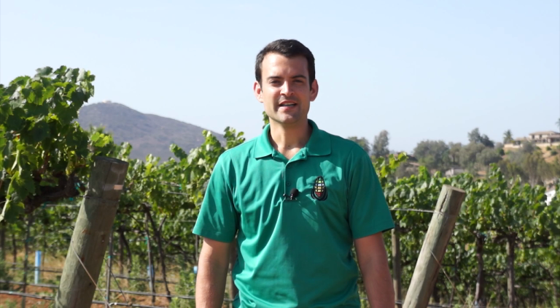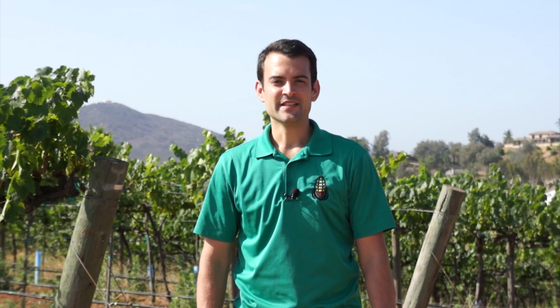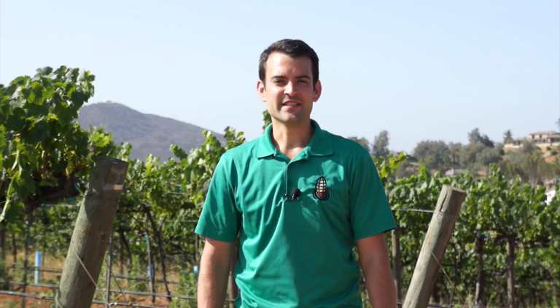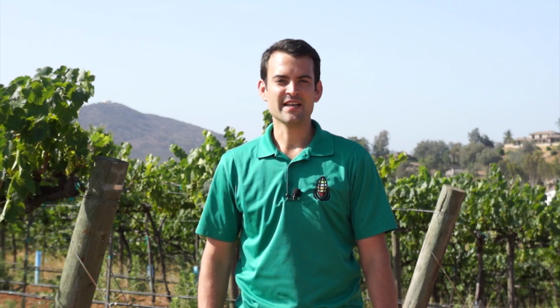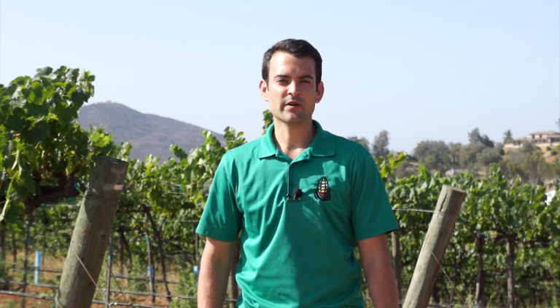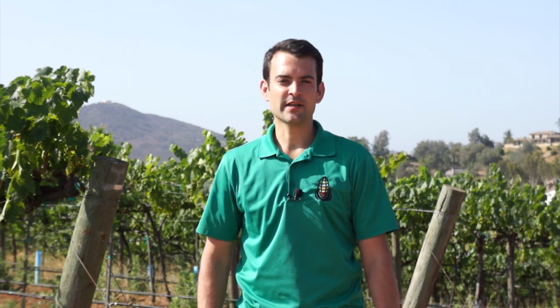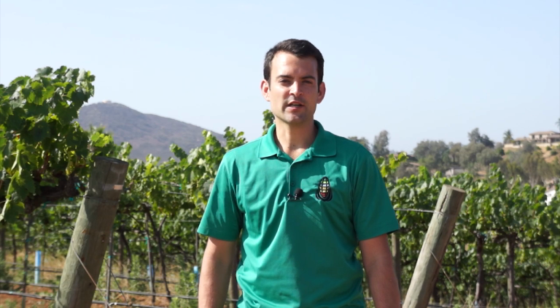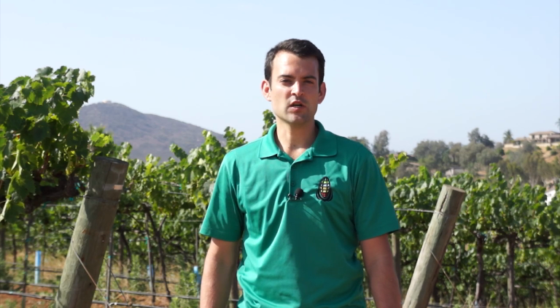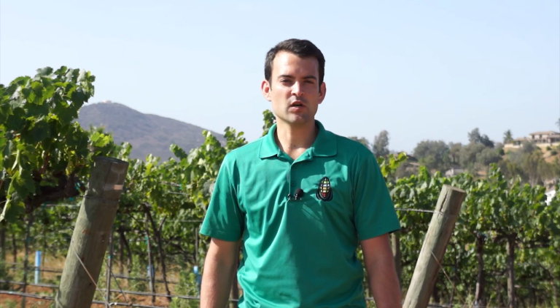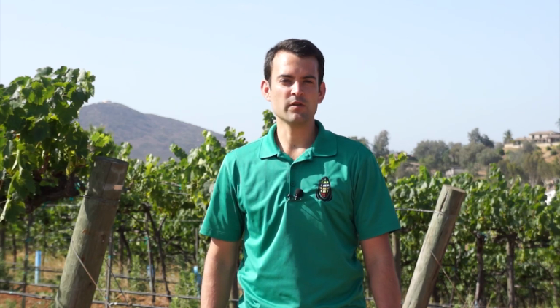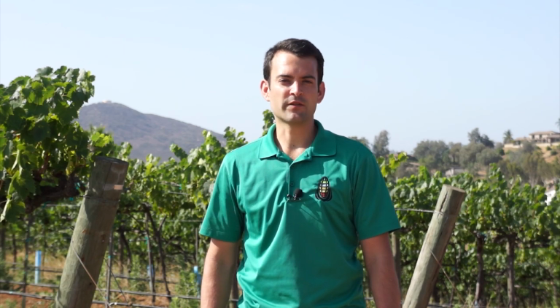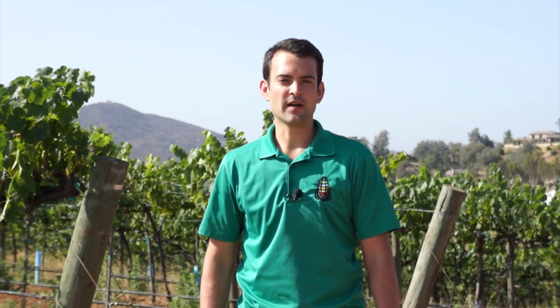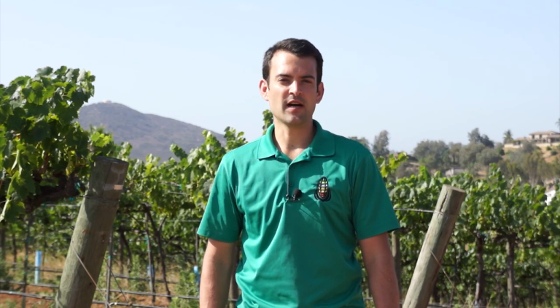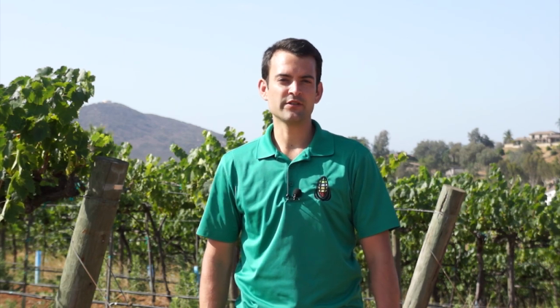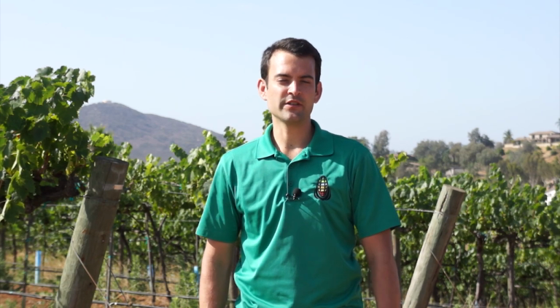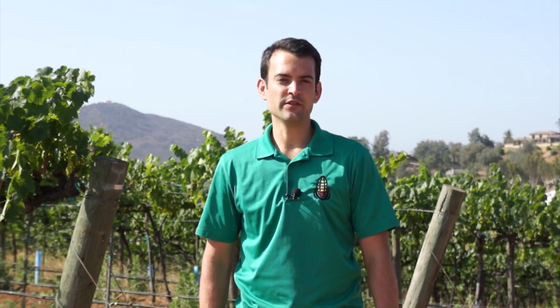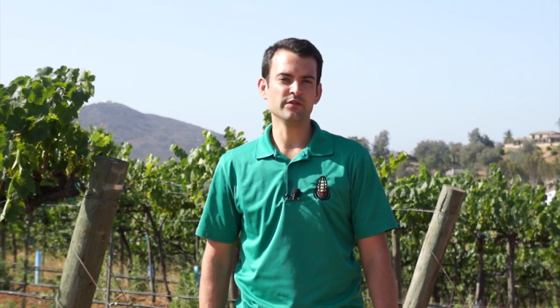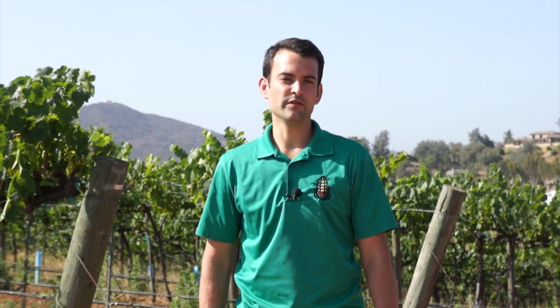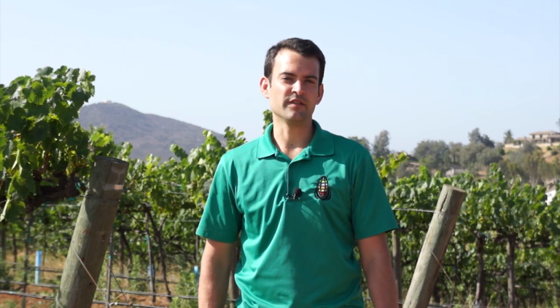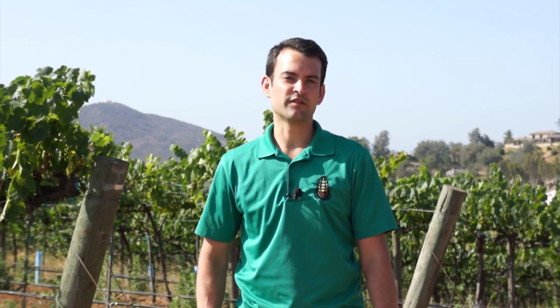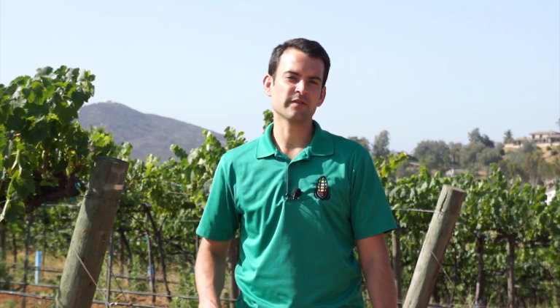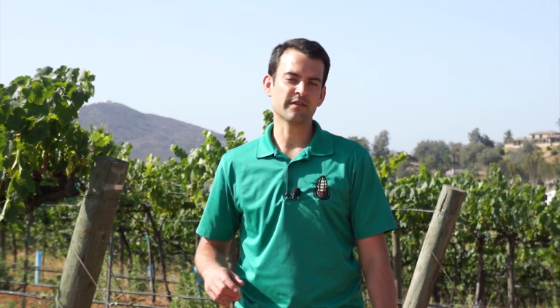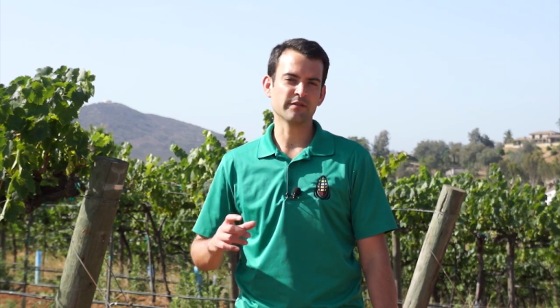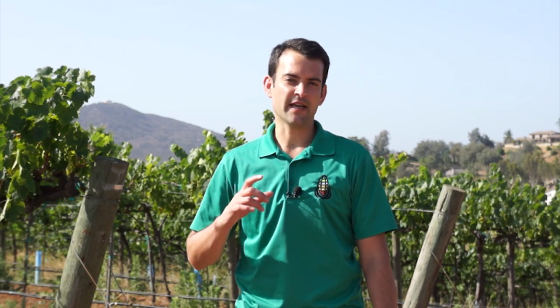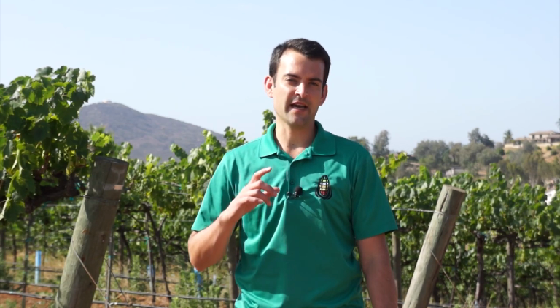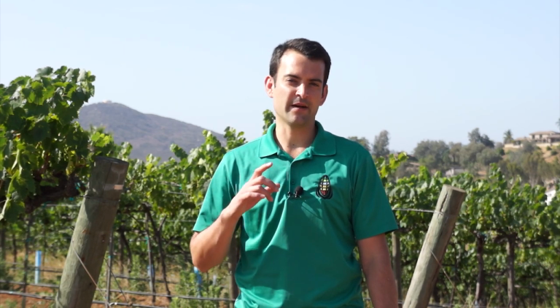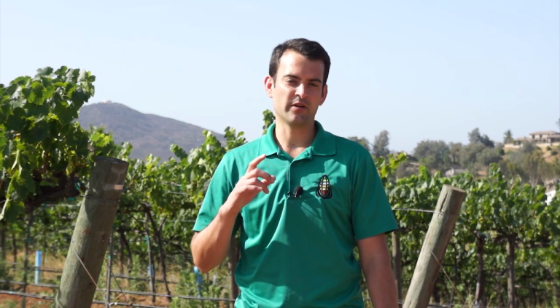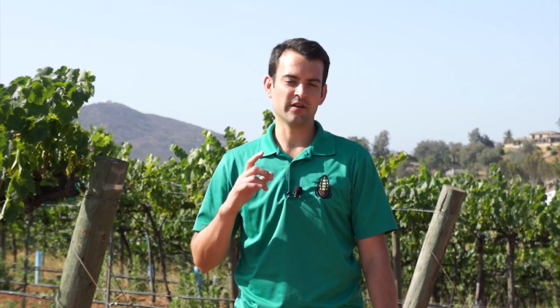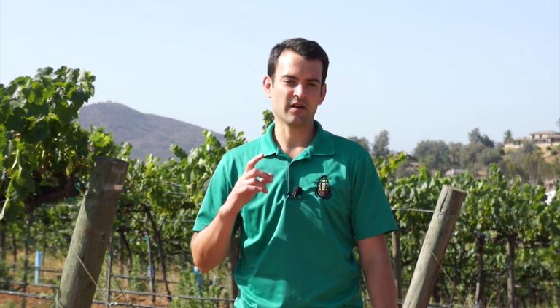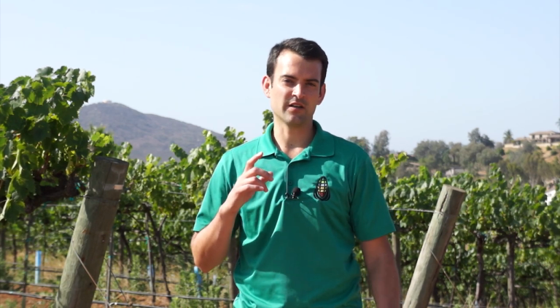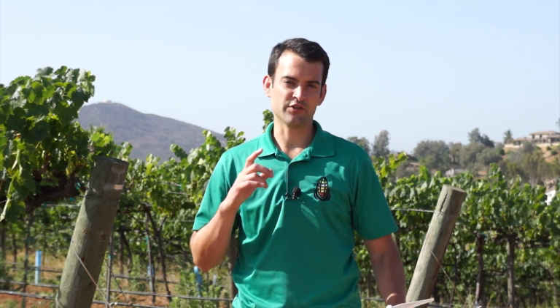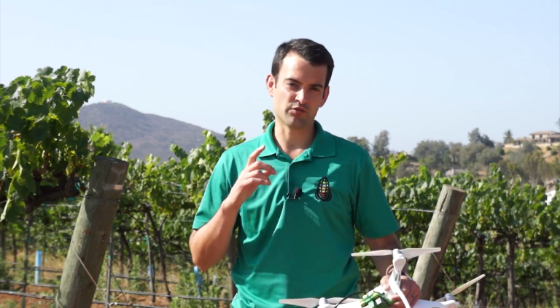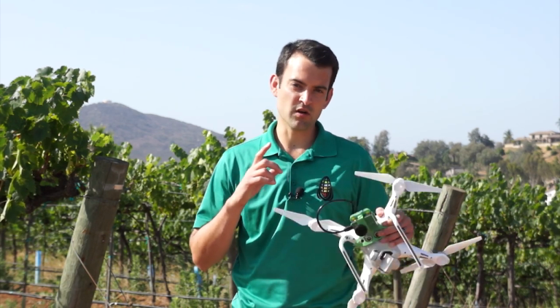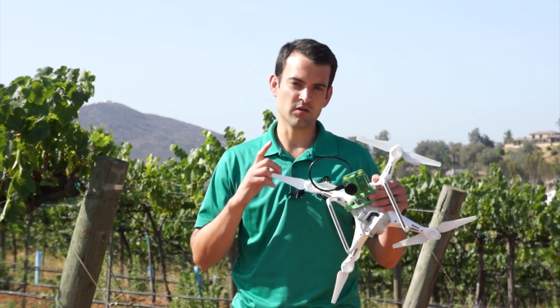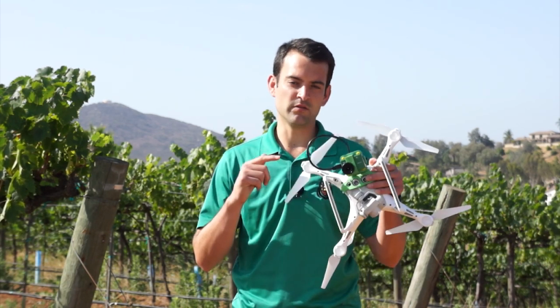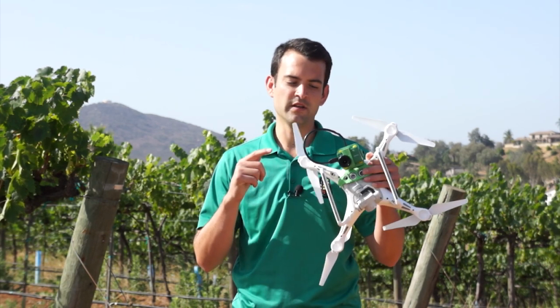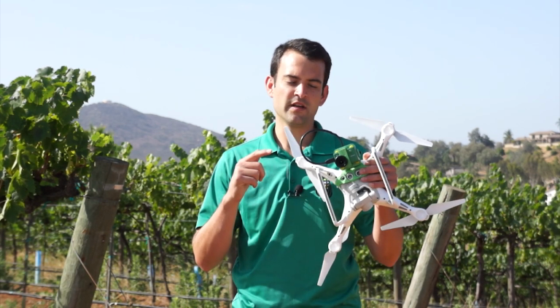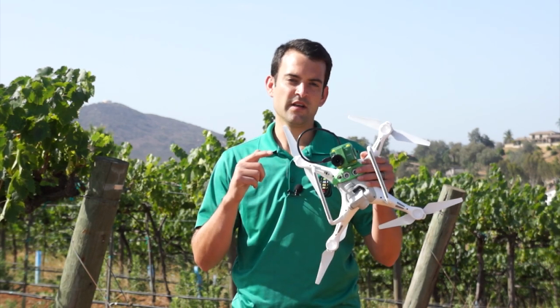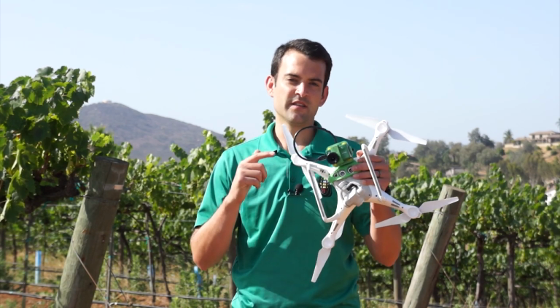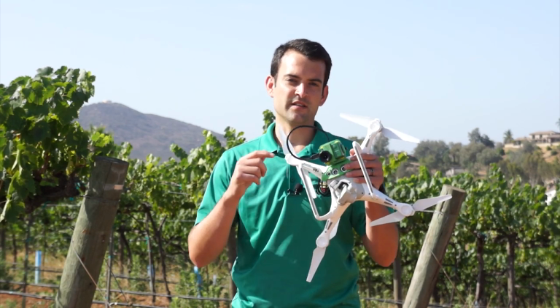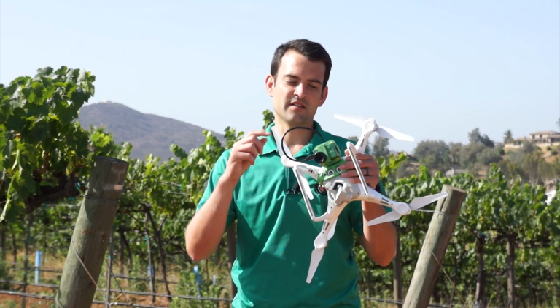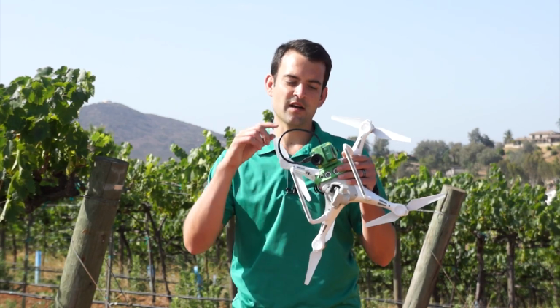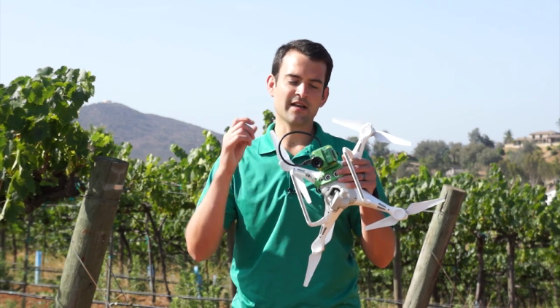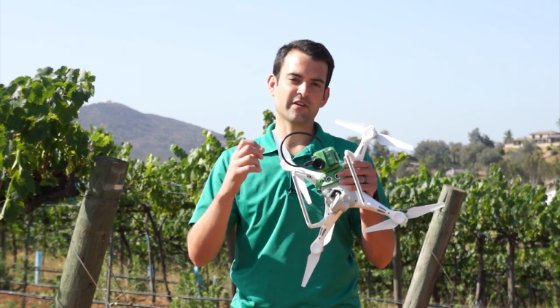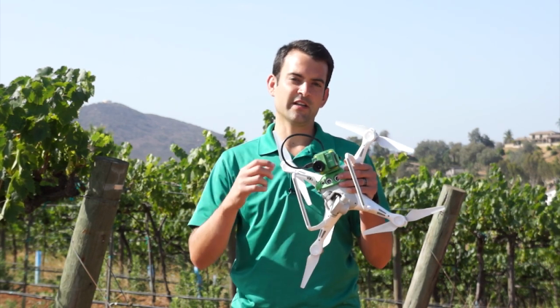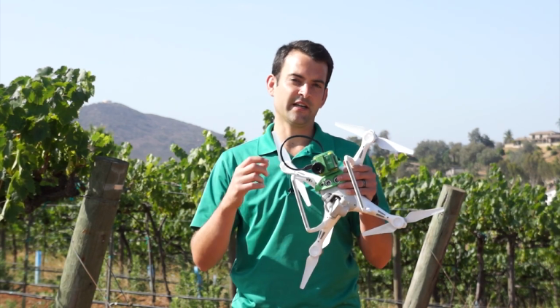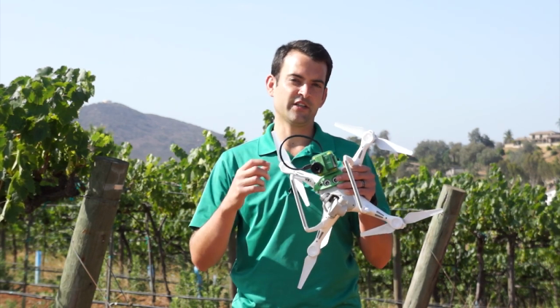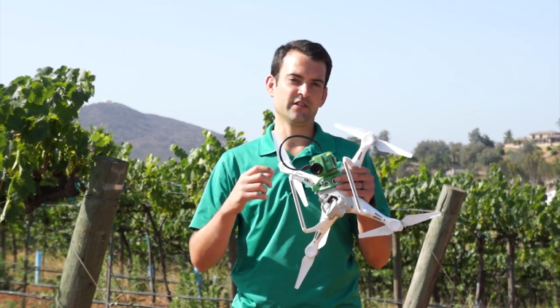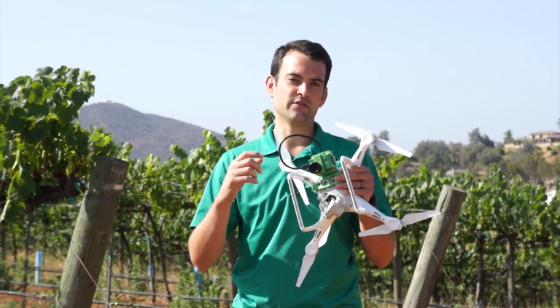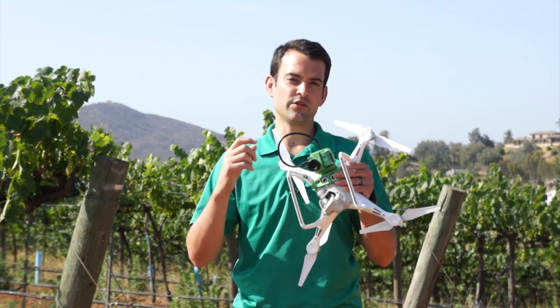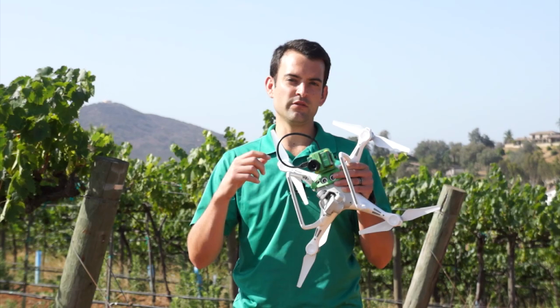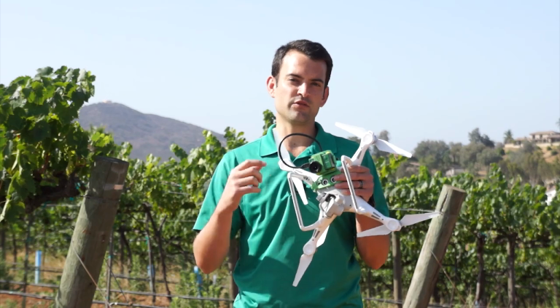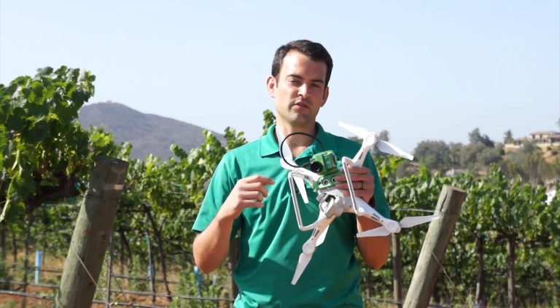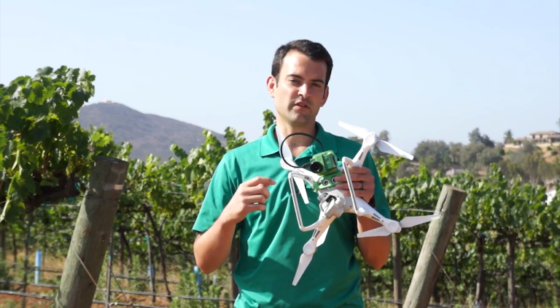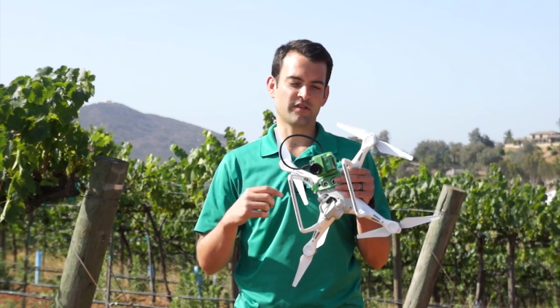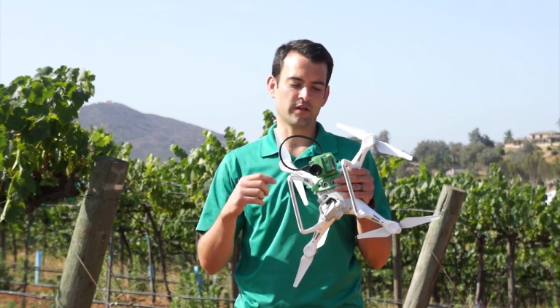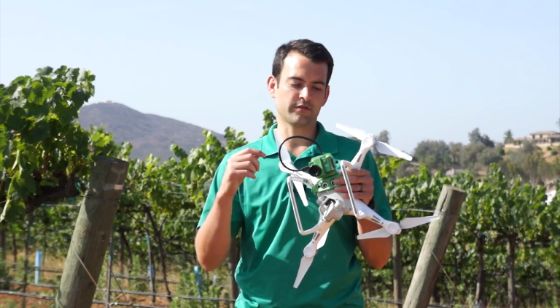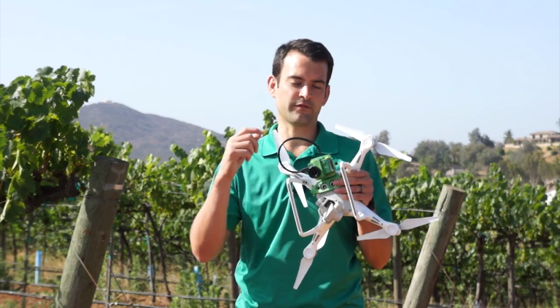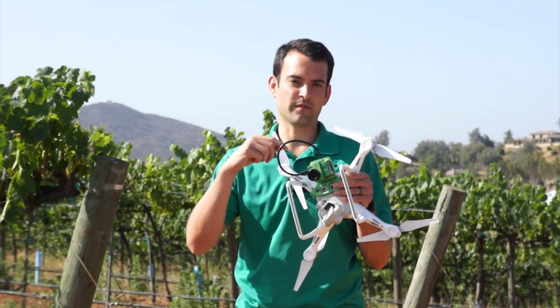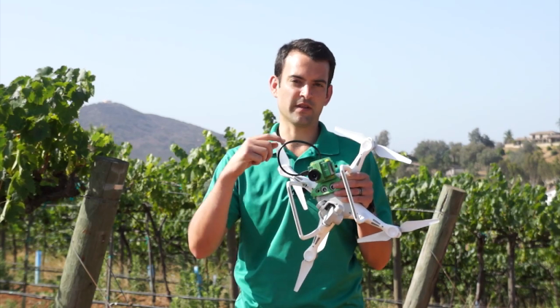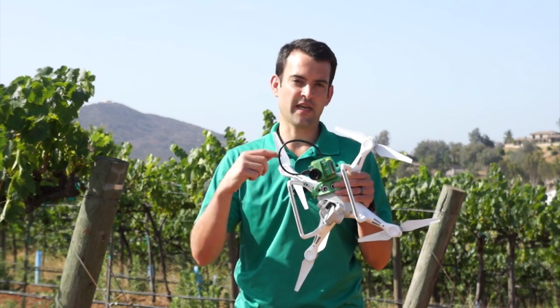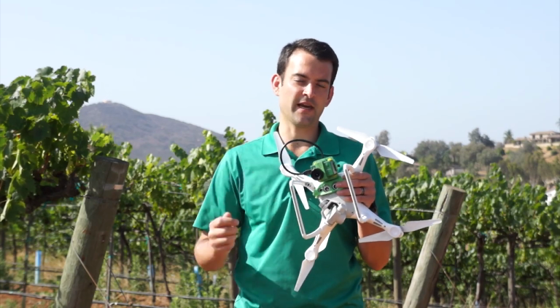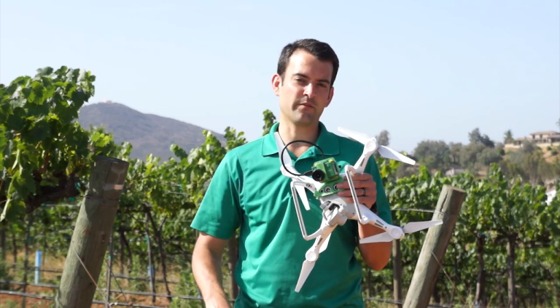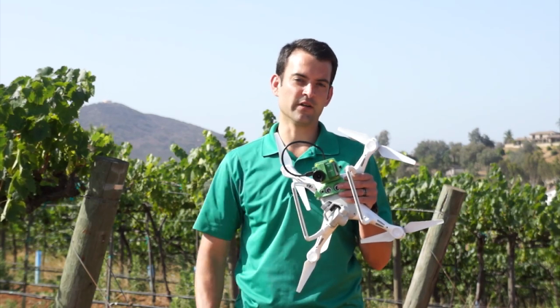Today we're going to go over how to use the Survey3 camera on a drone that does not have a connection to the drone itself from the camera.